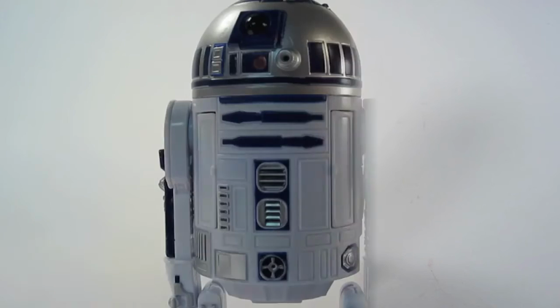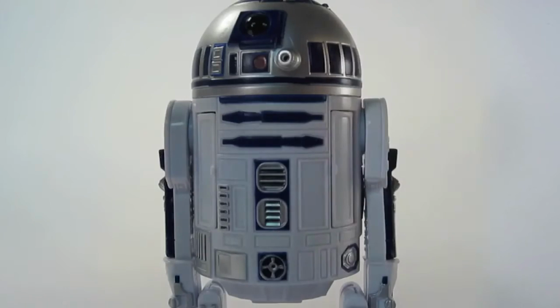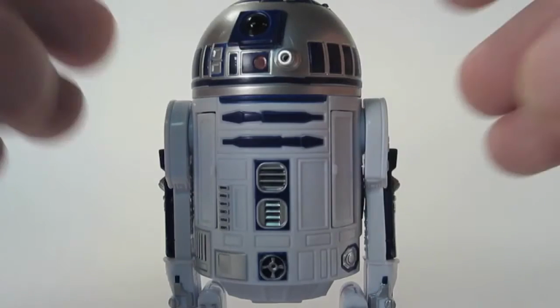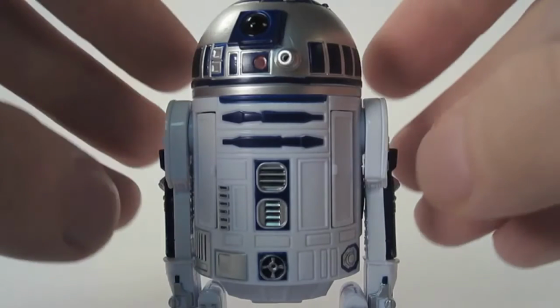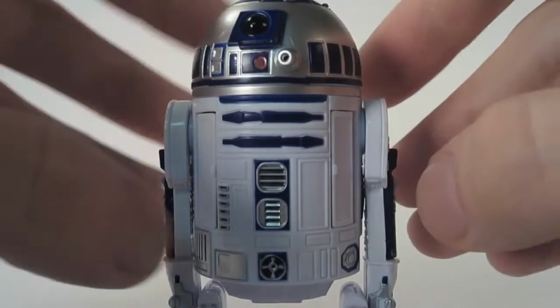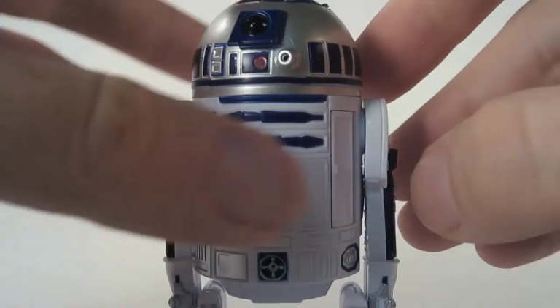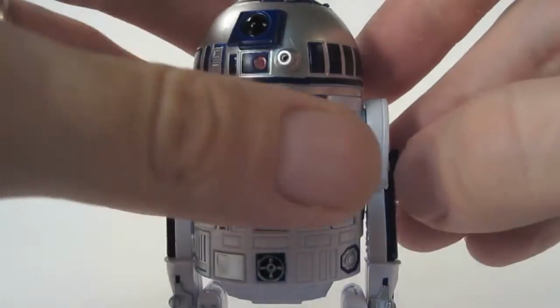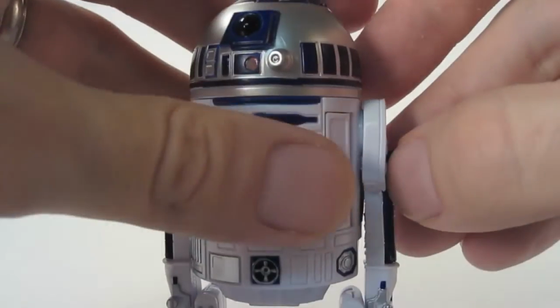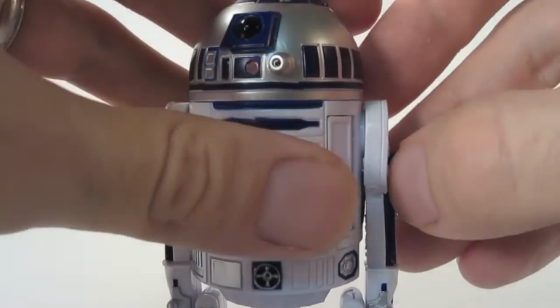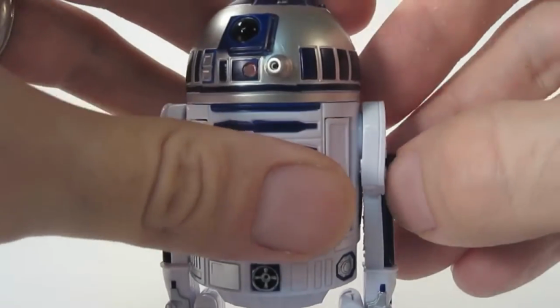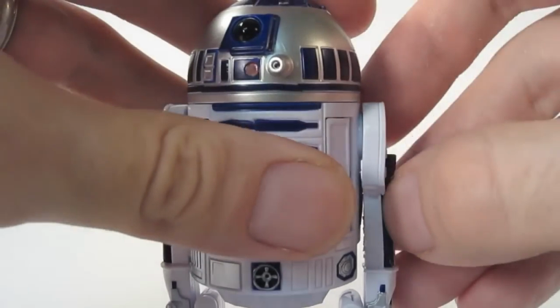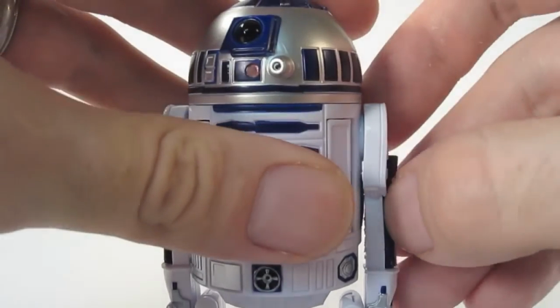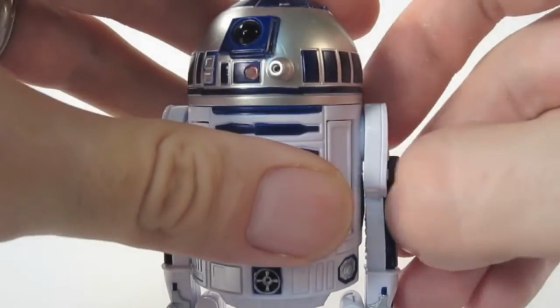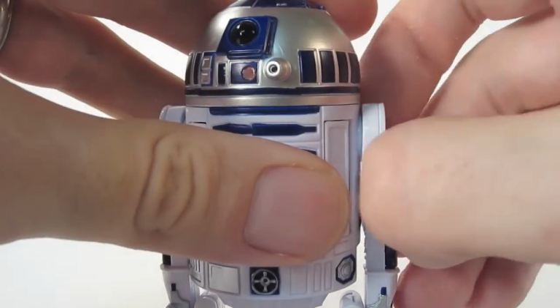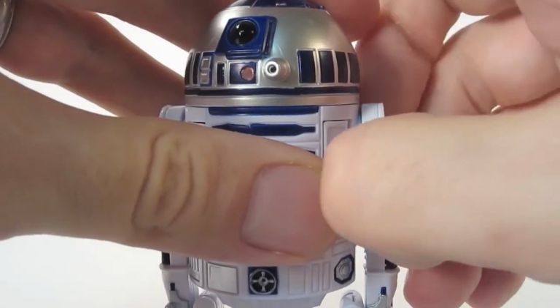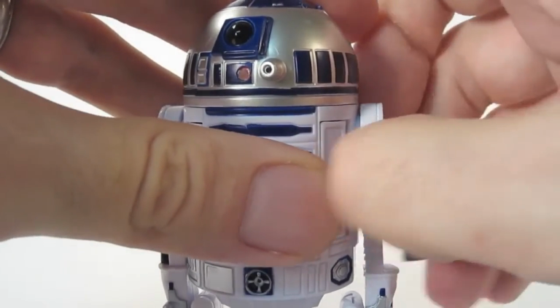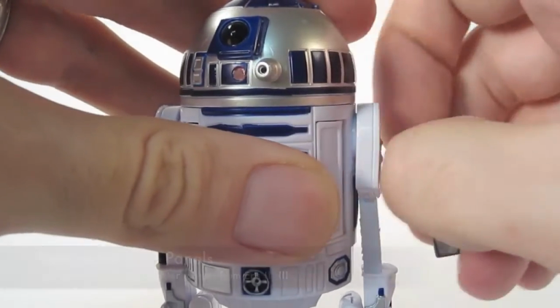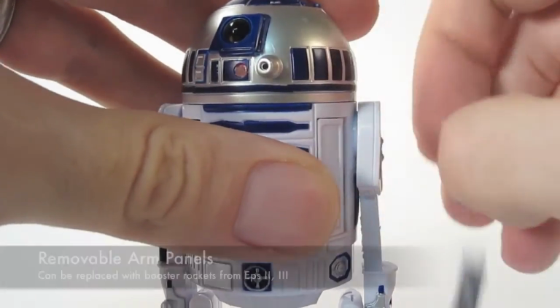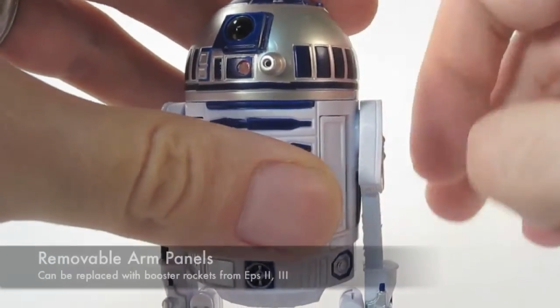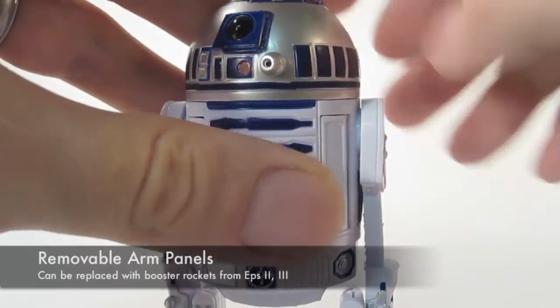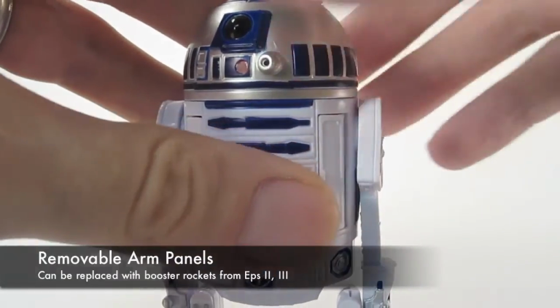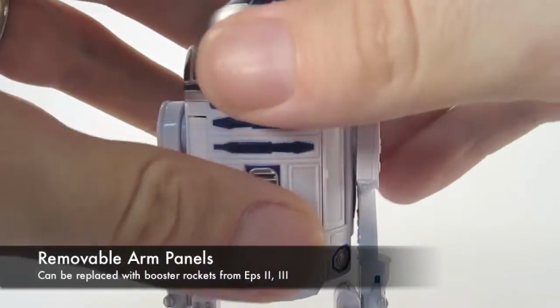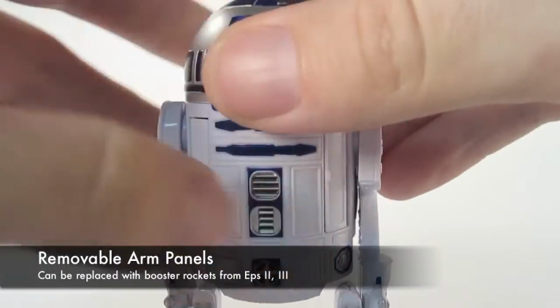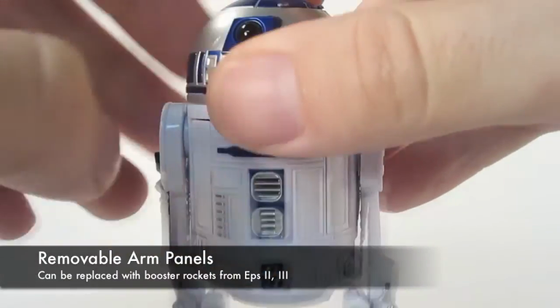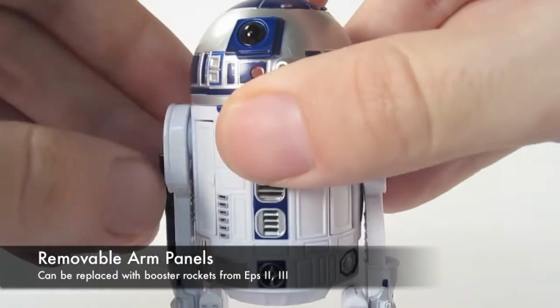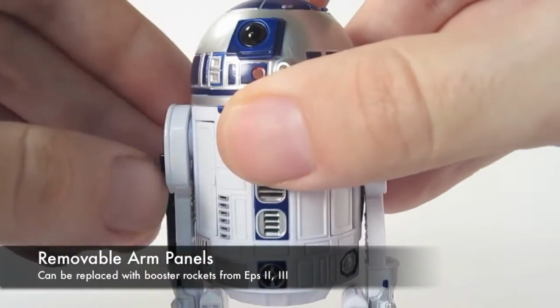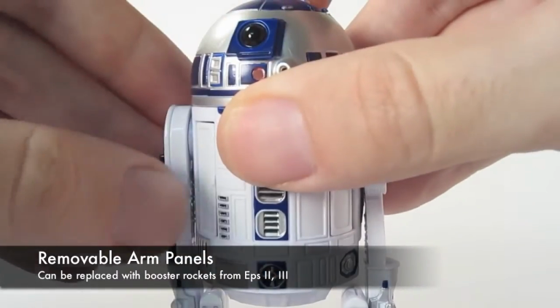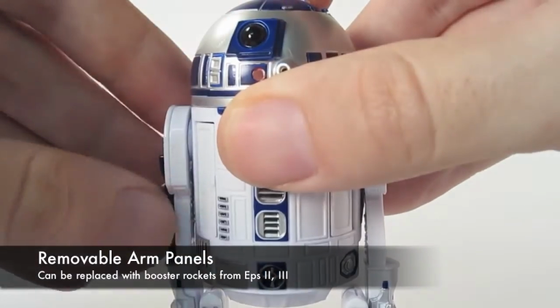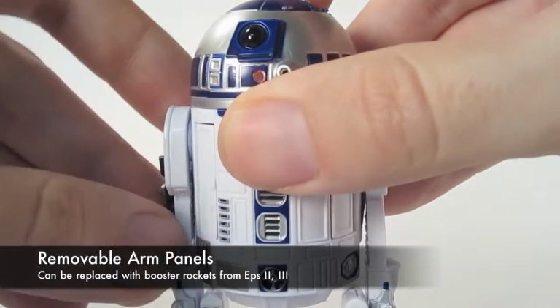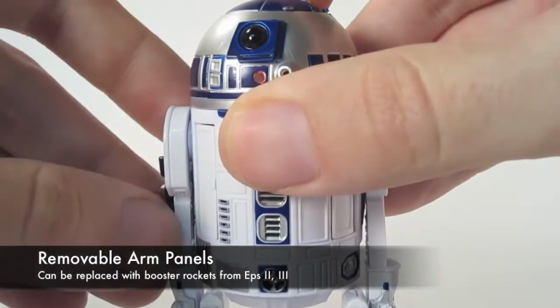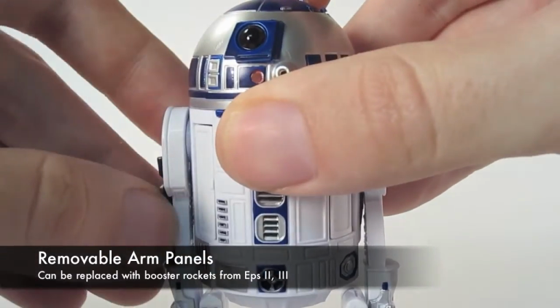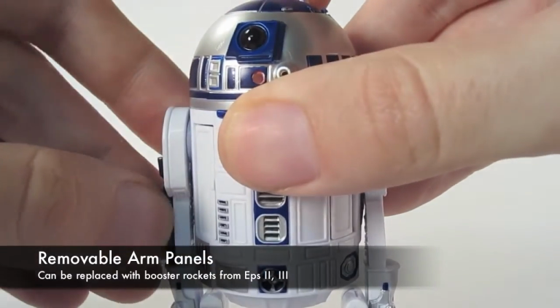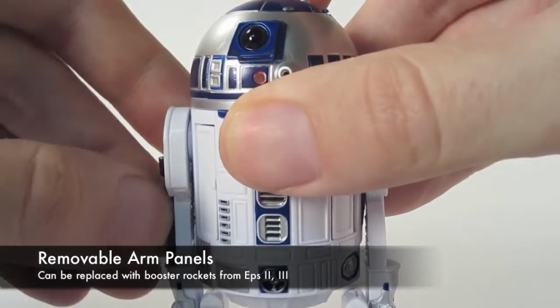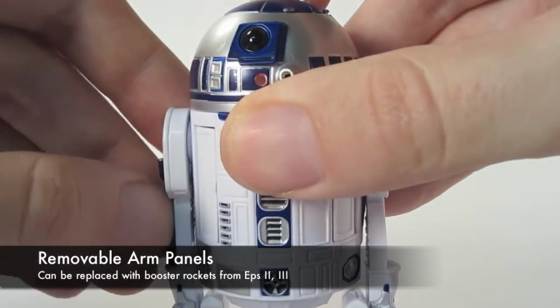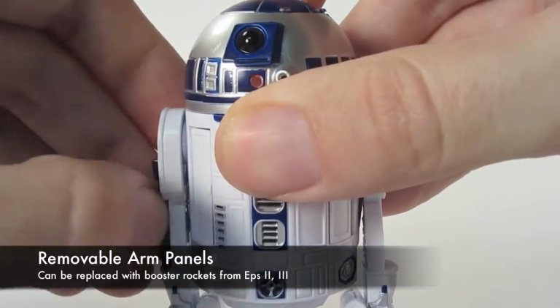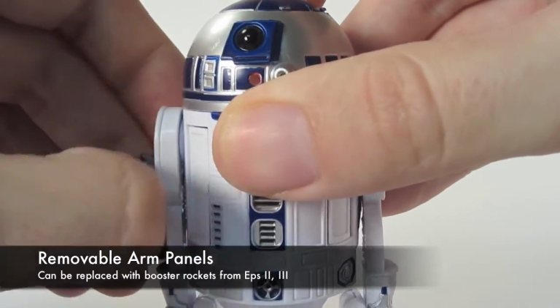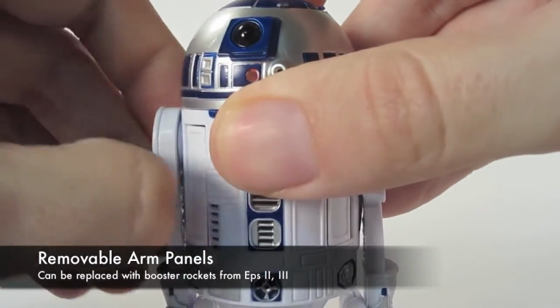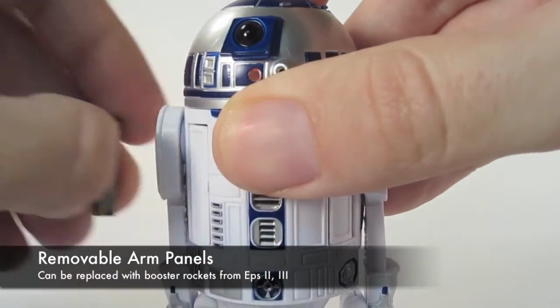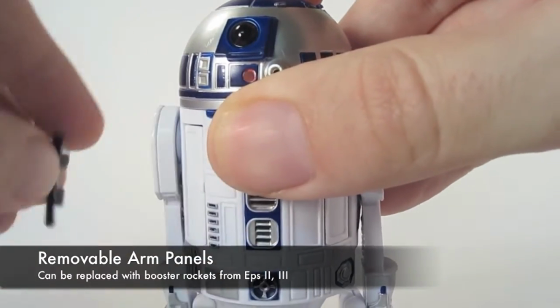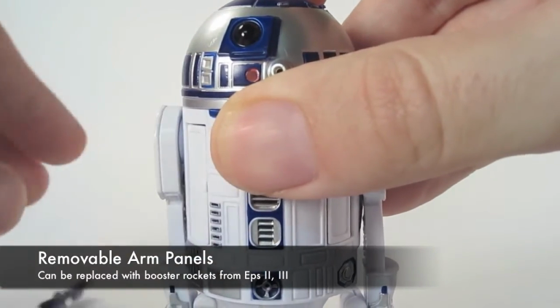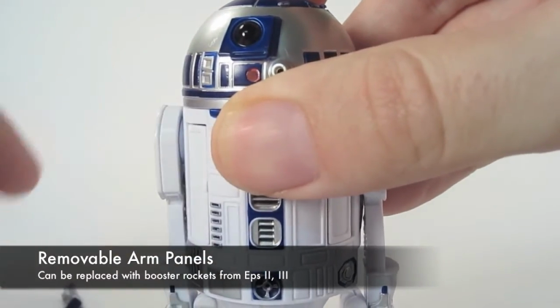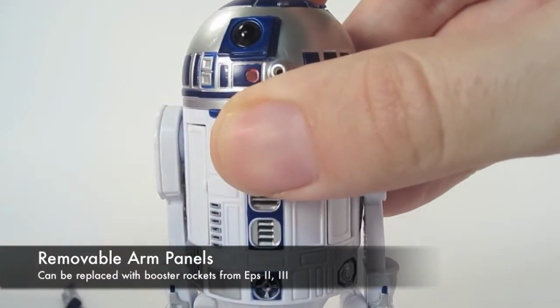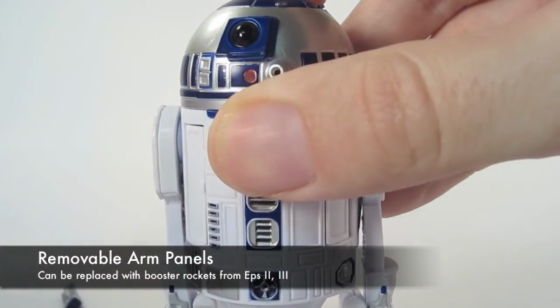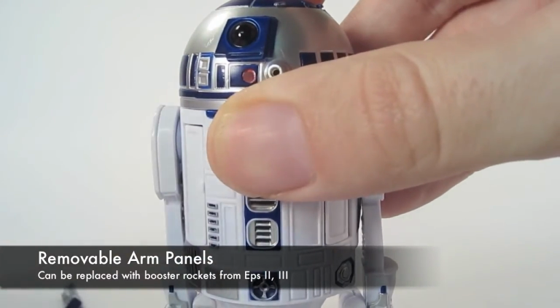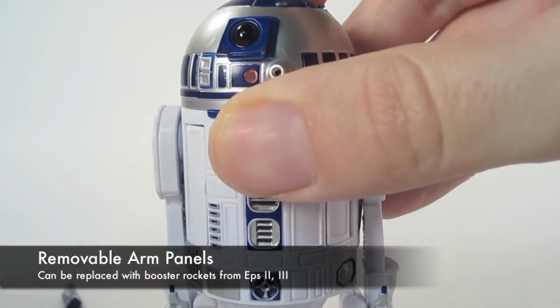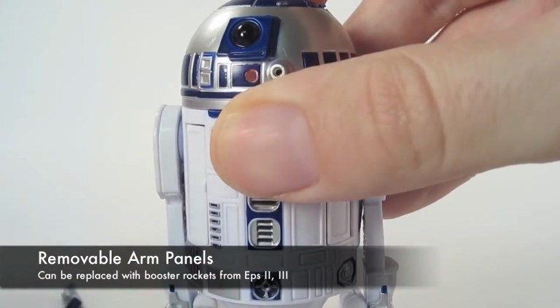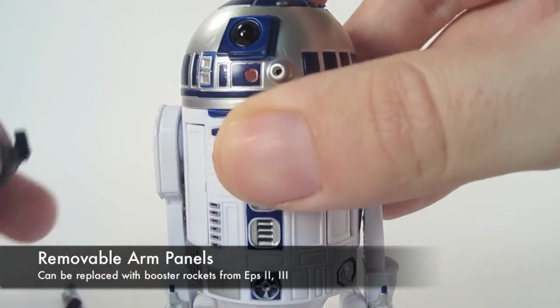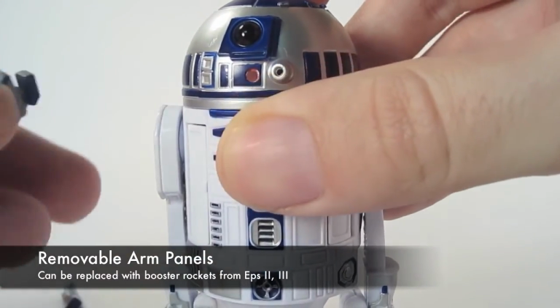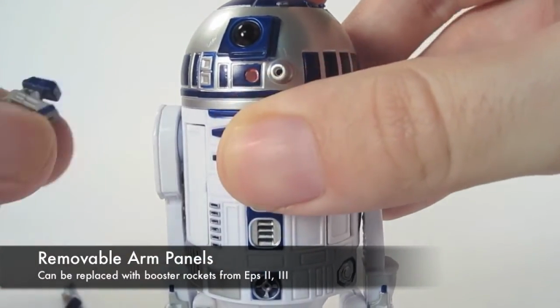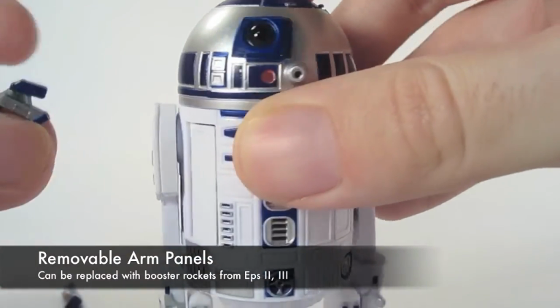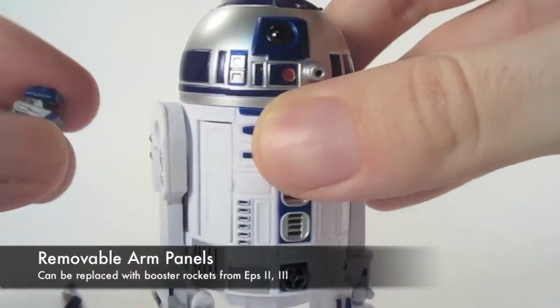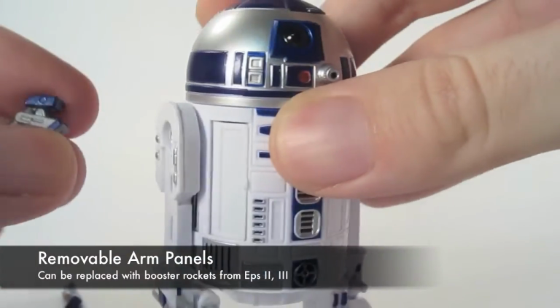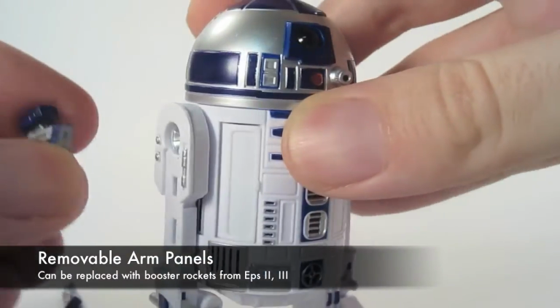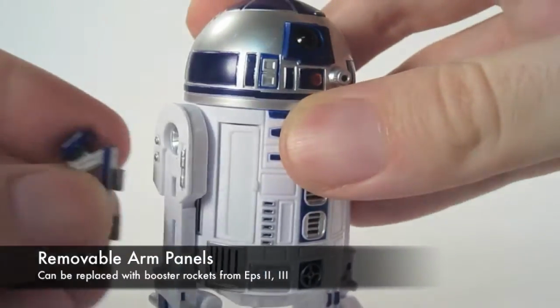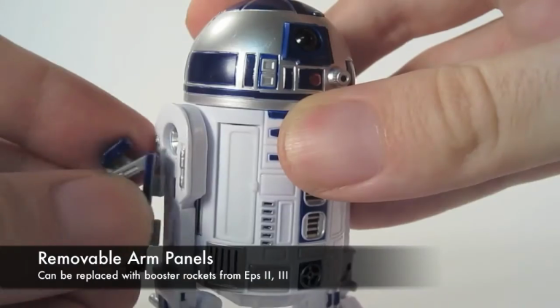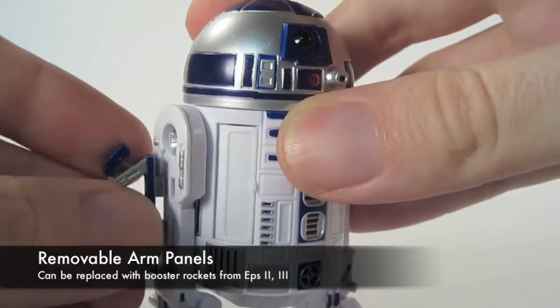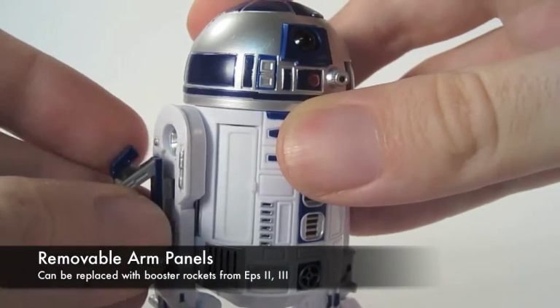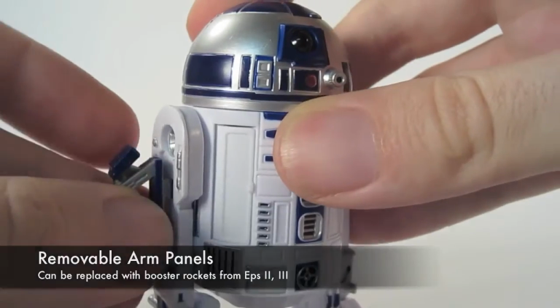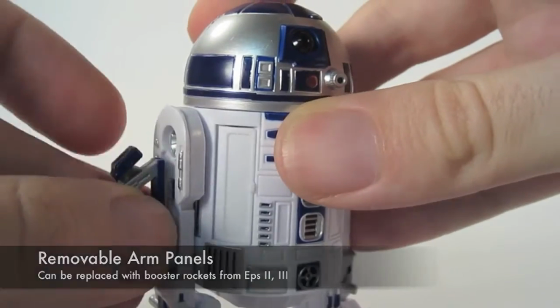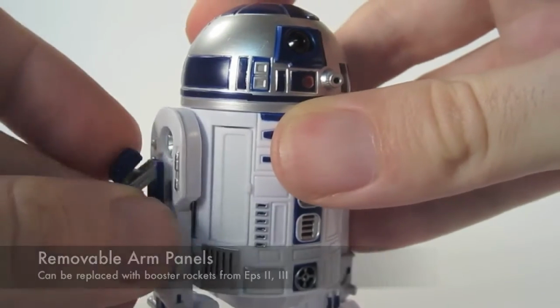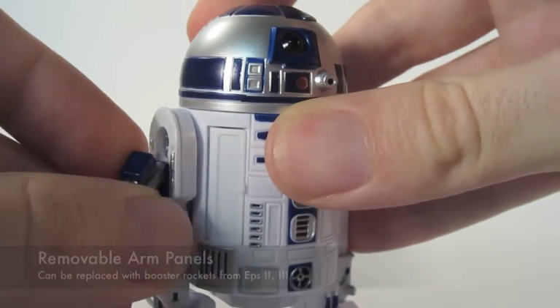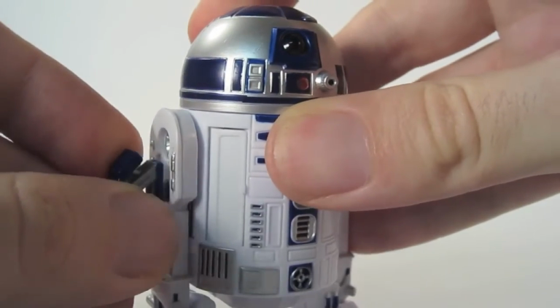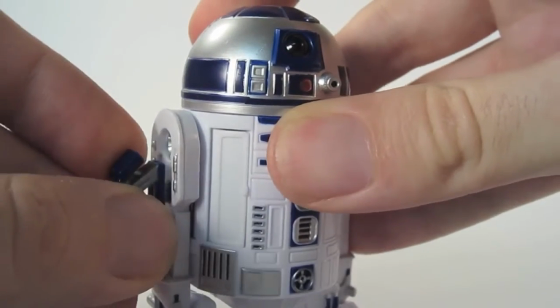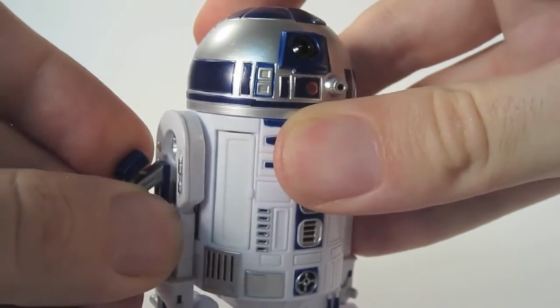And if you want something else from the prequels, you can pop off his arm panels, and the rockets pop right into place.